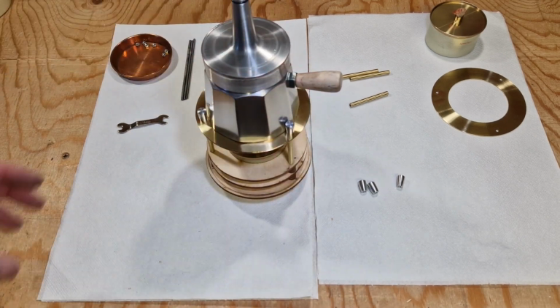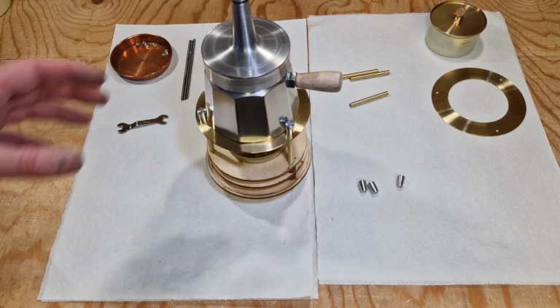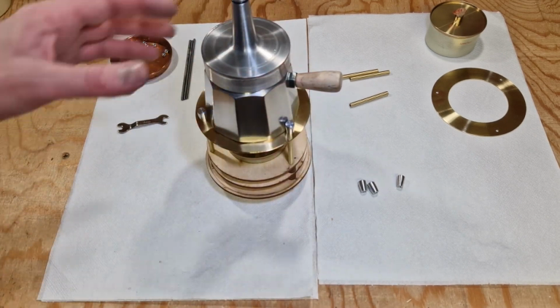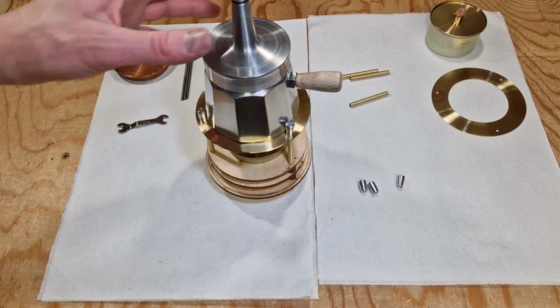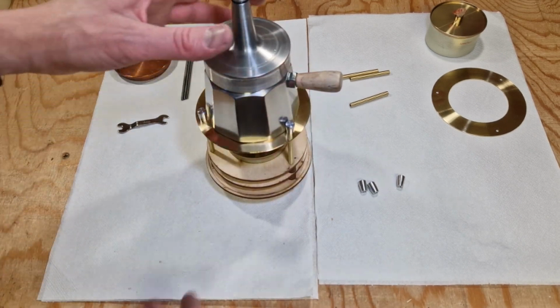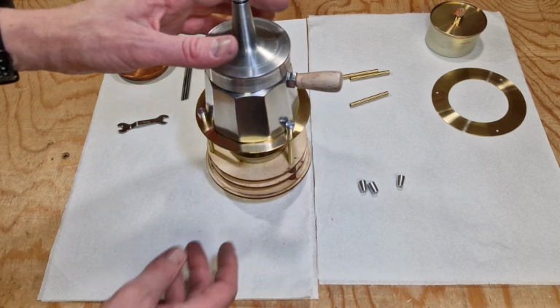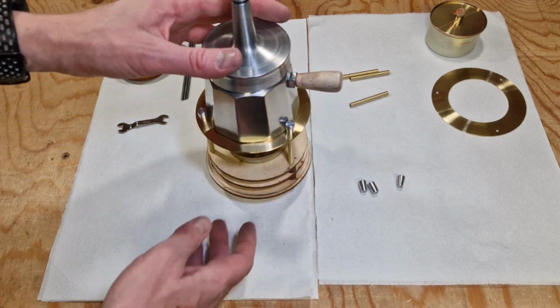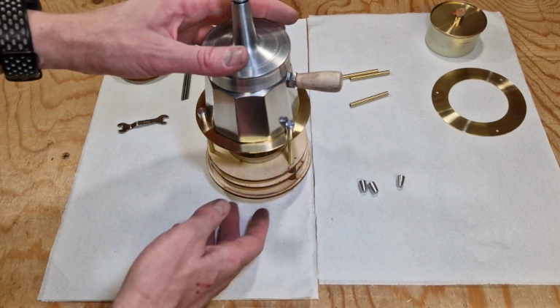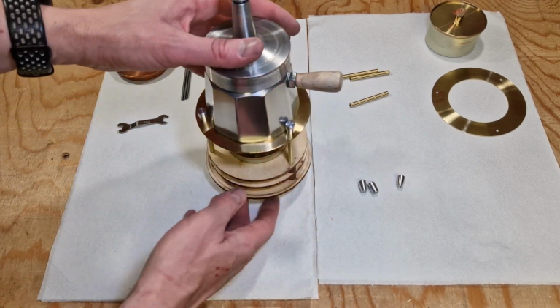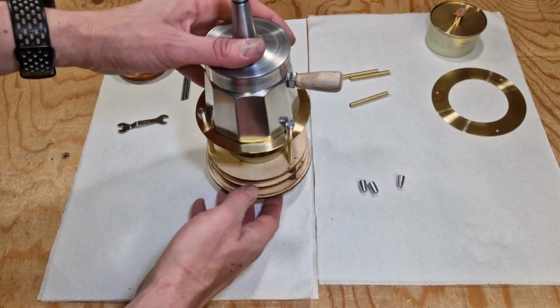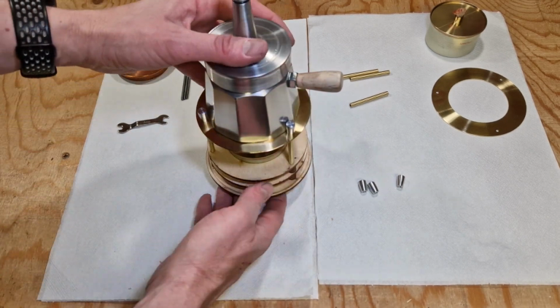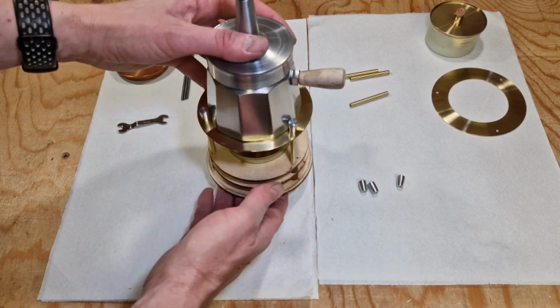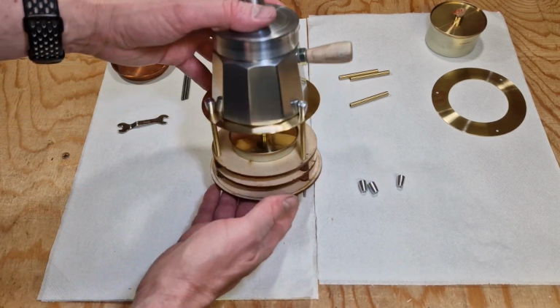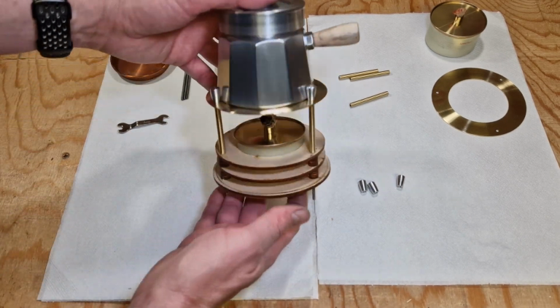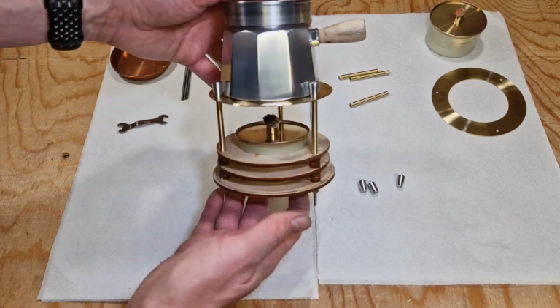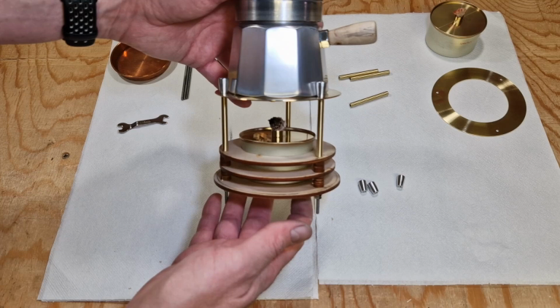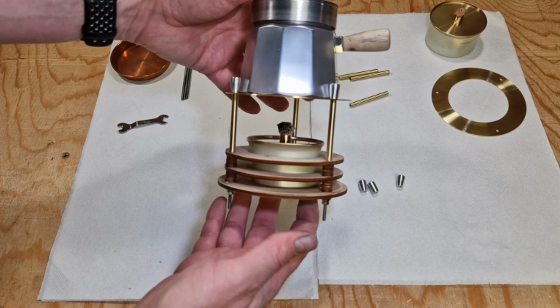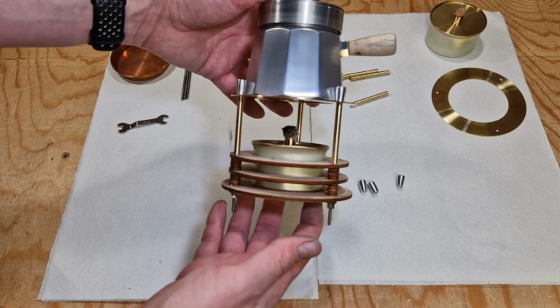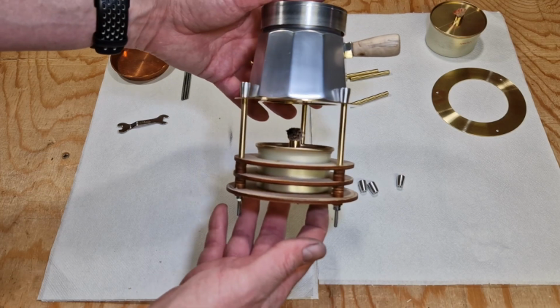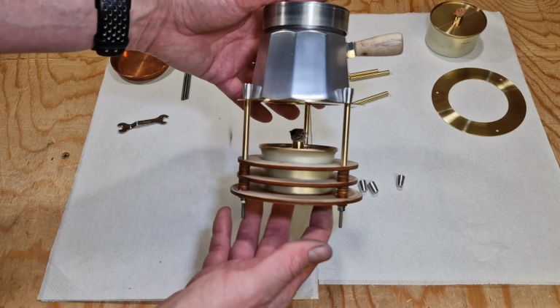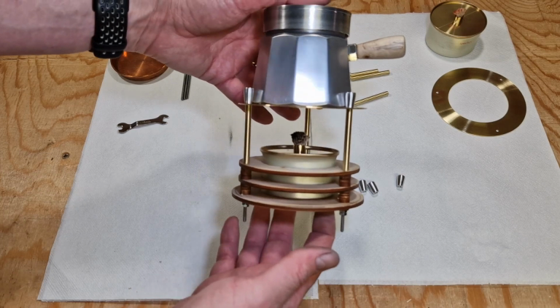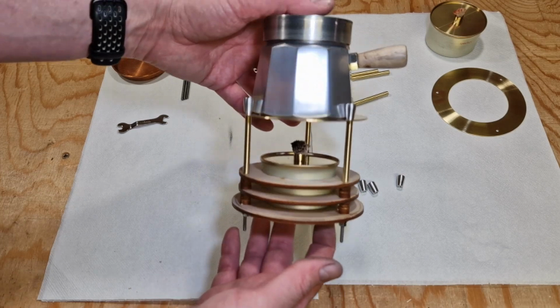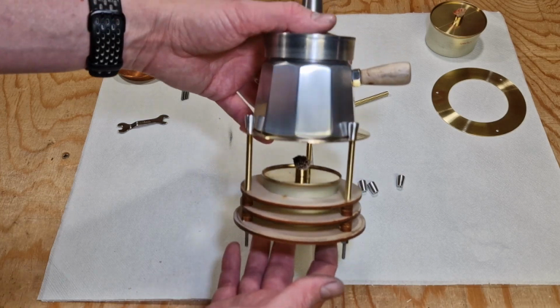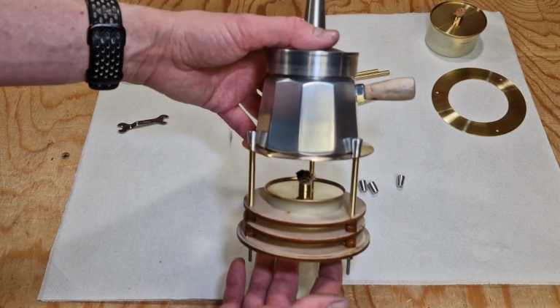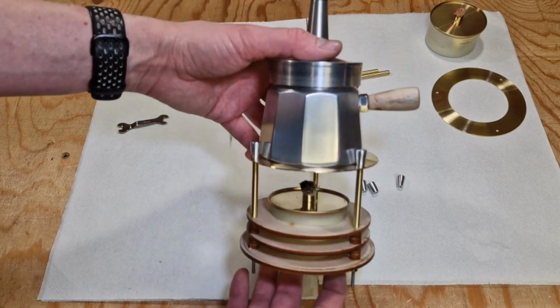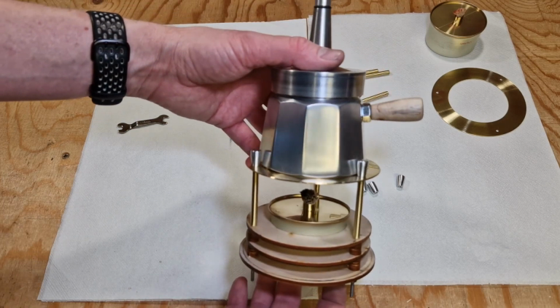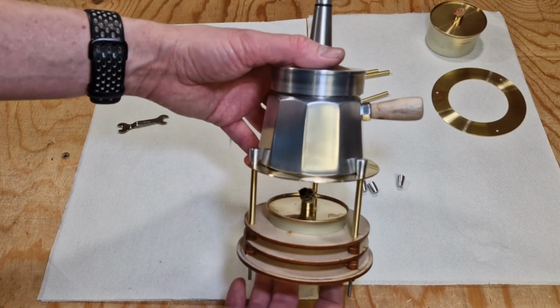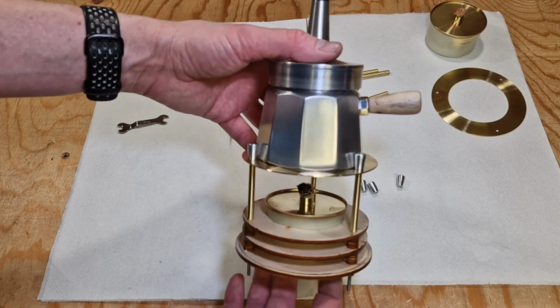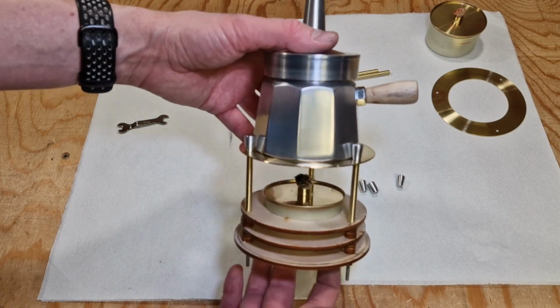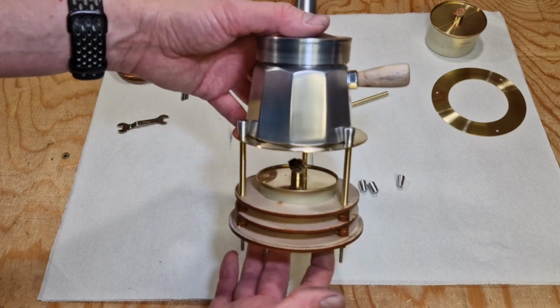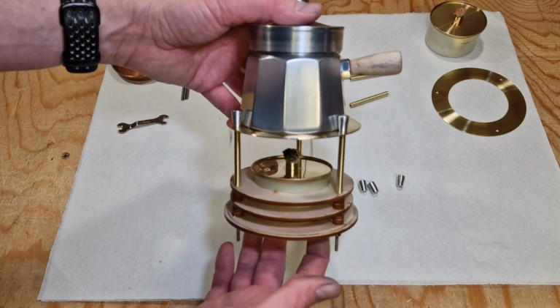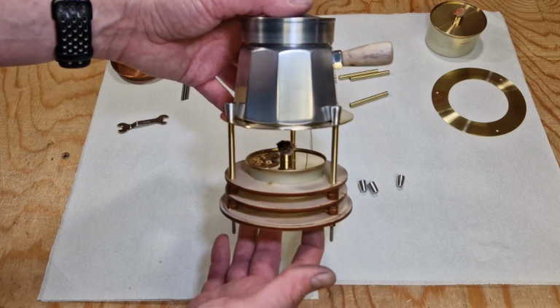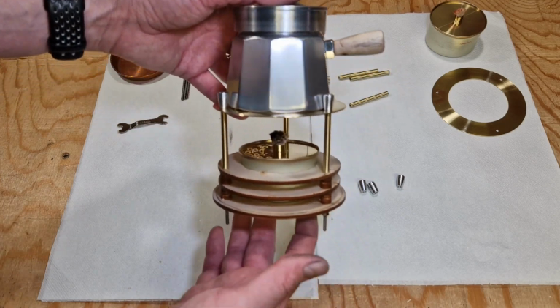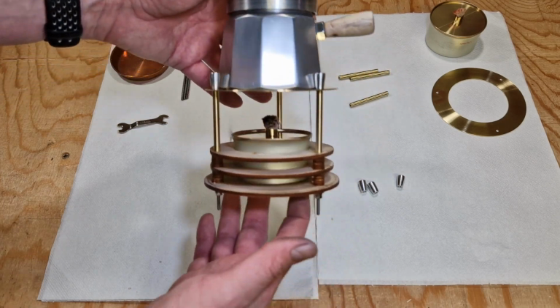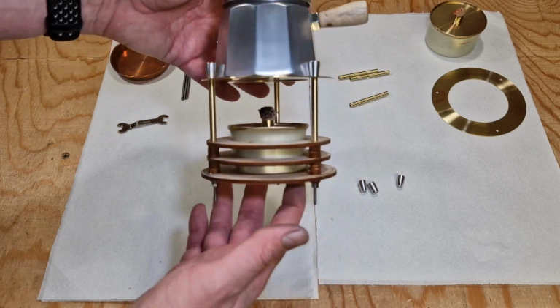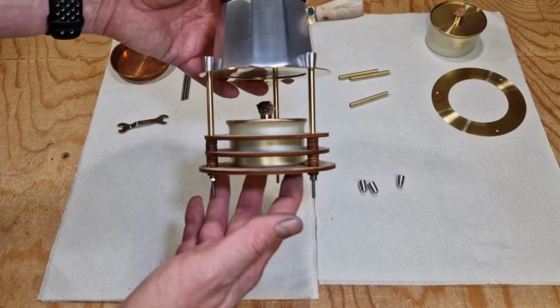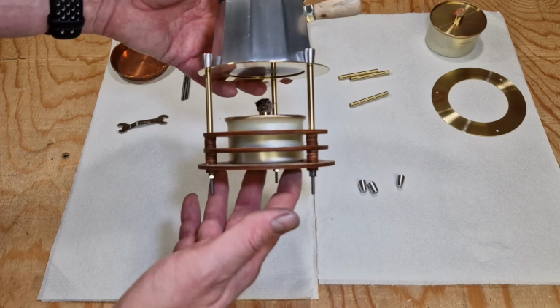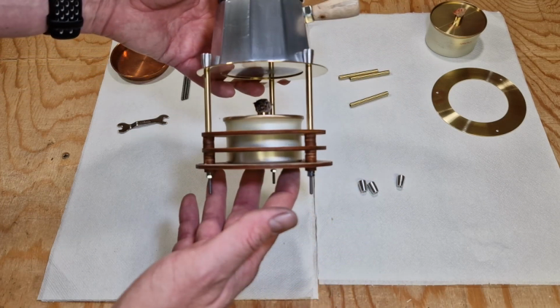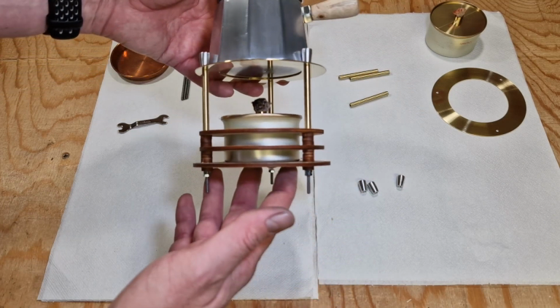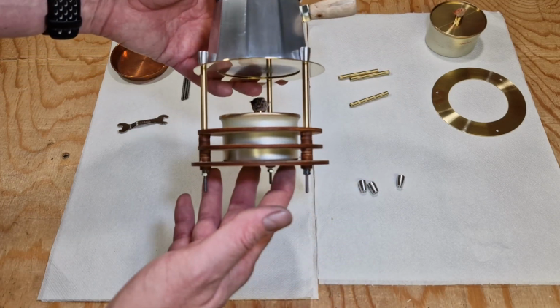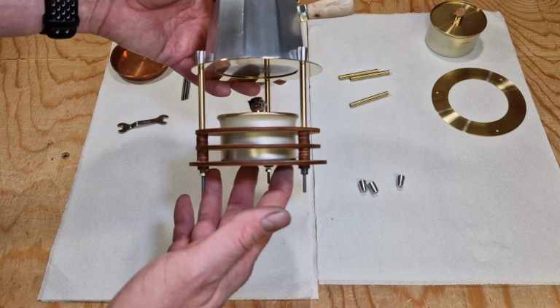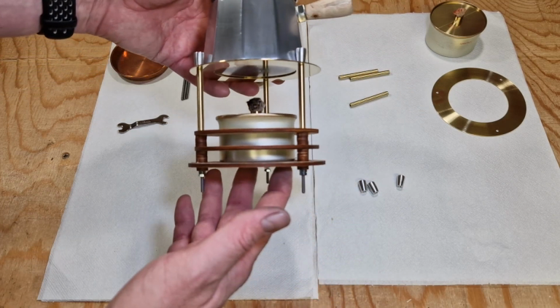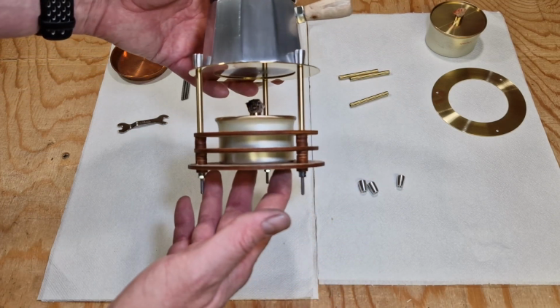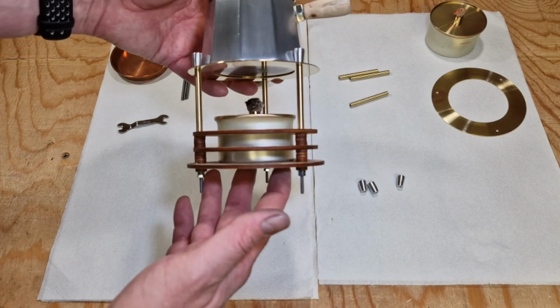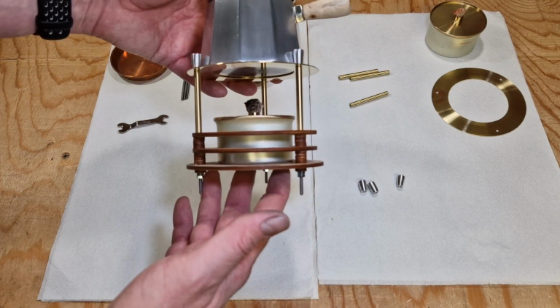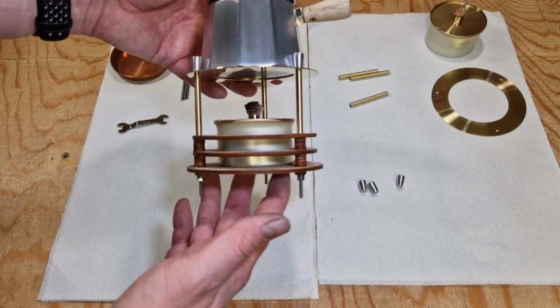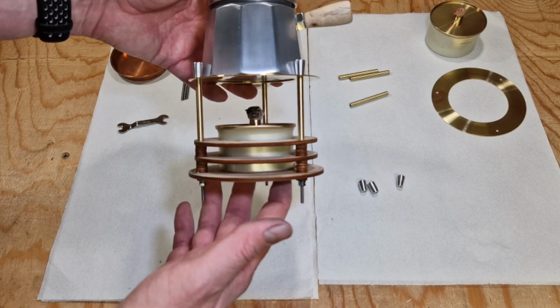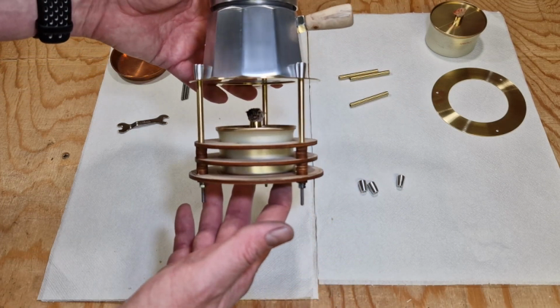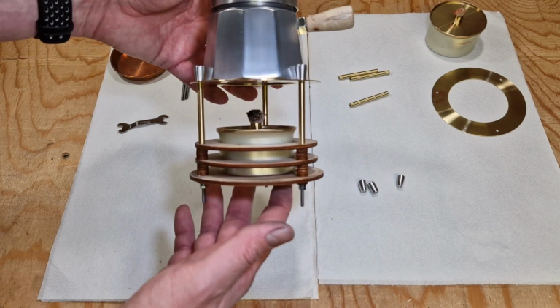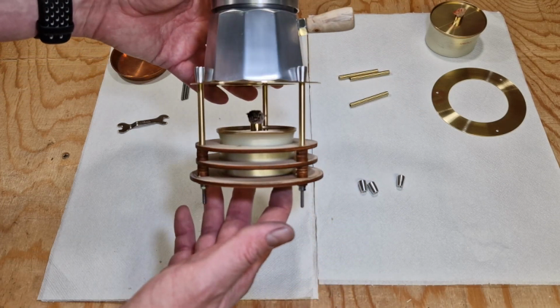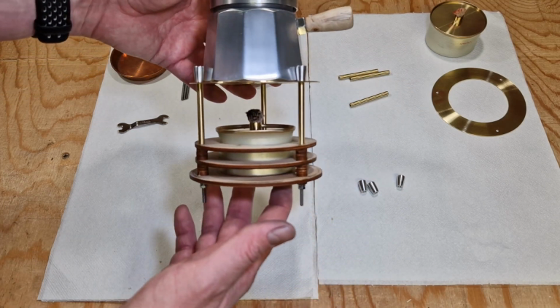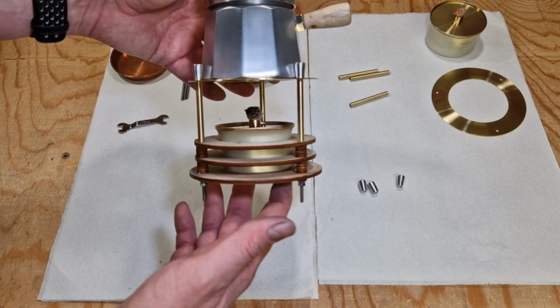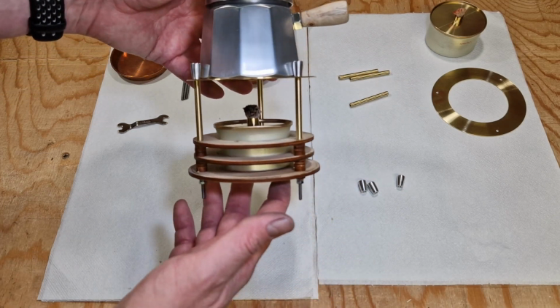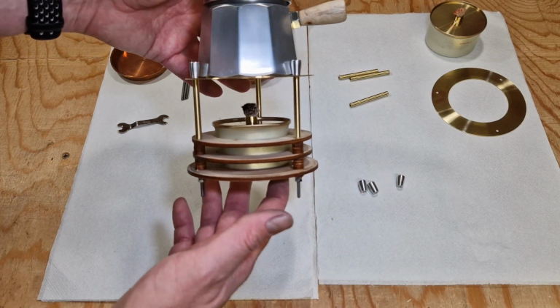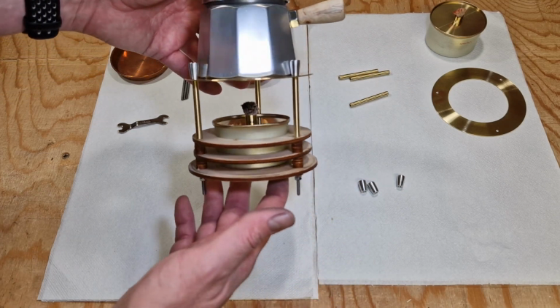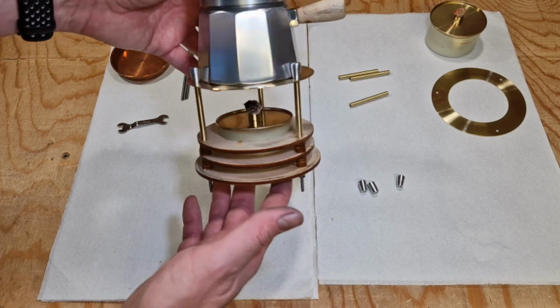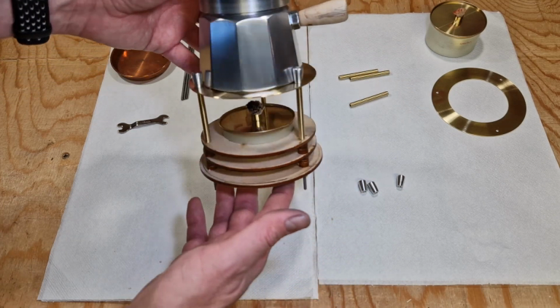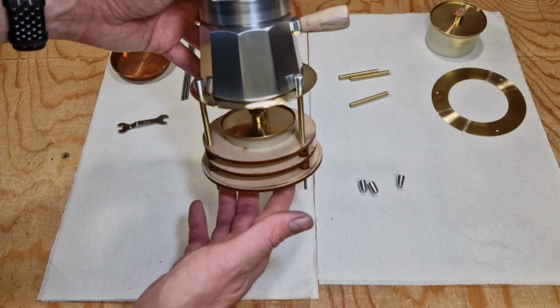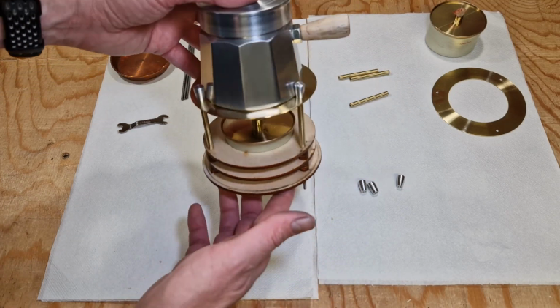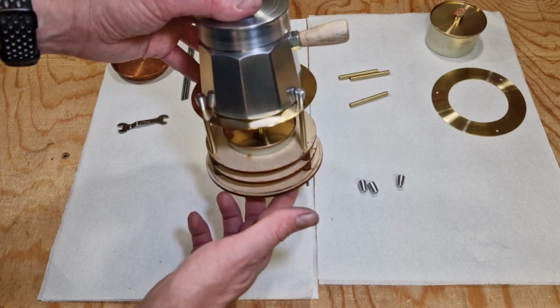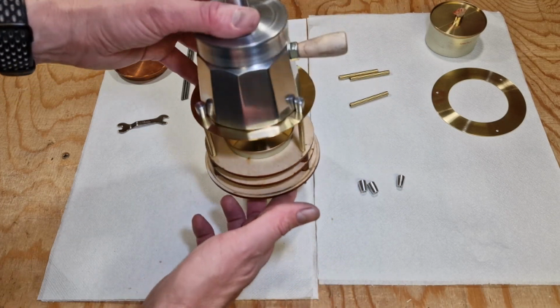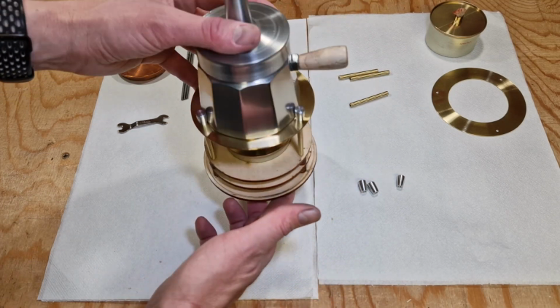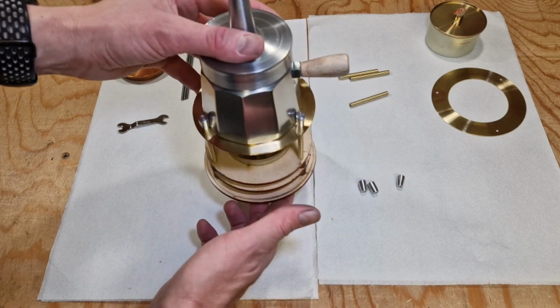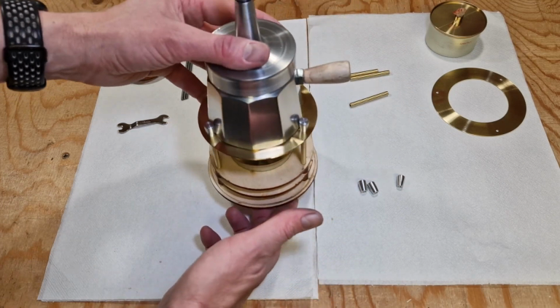From the side it looks like this and I think the flame is the correct height to boil the water.